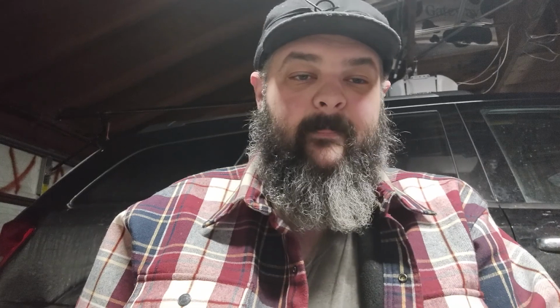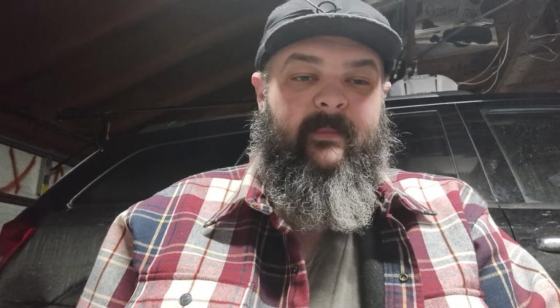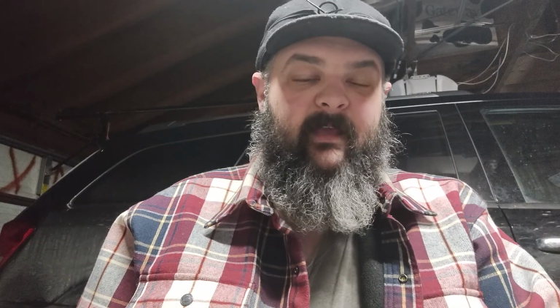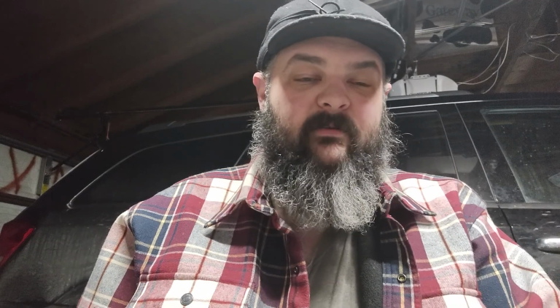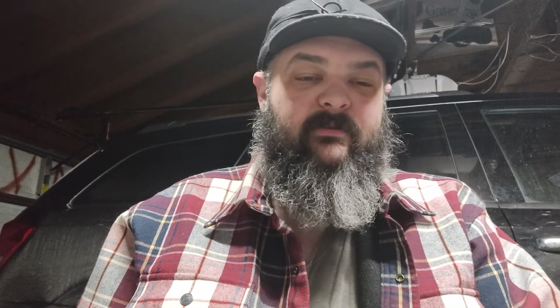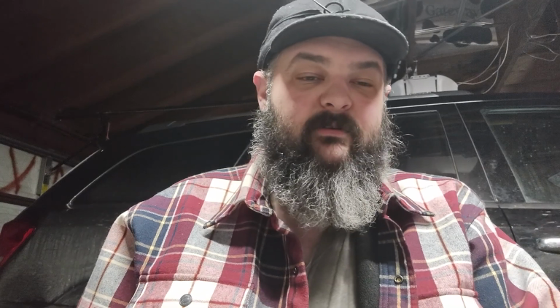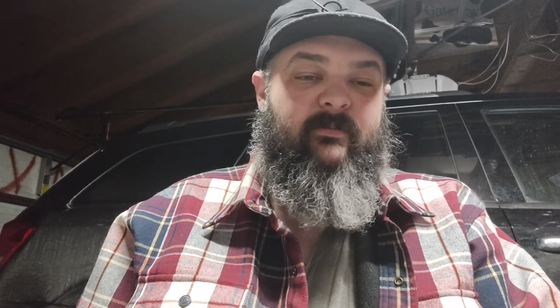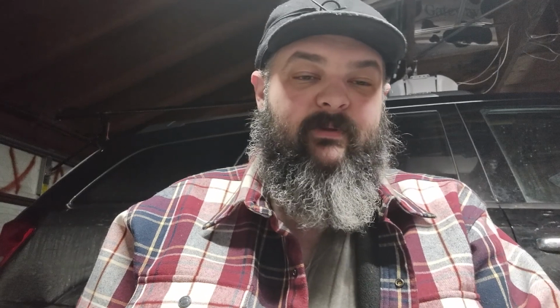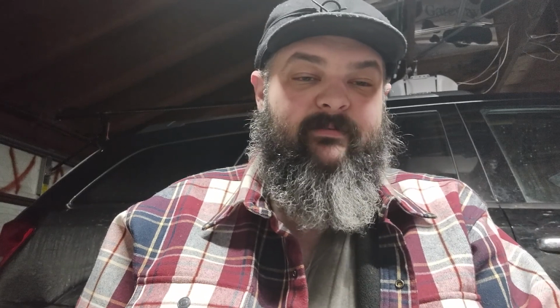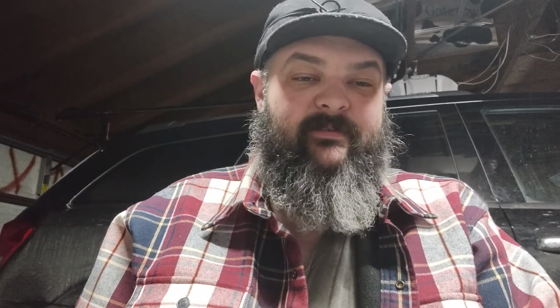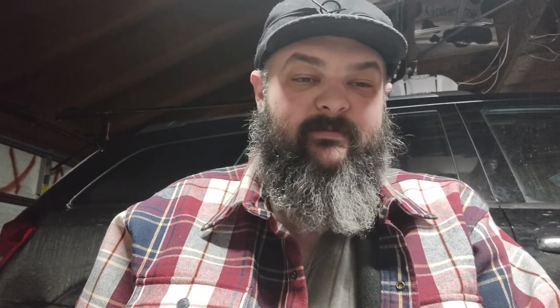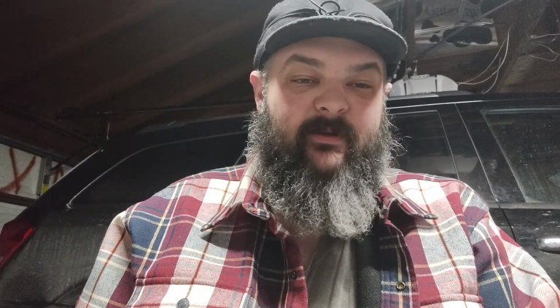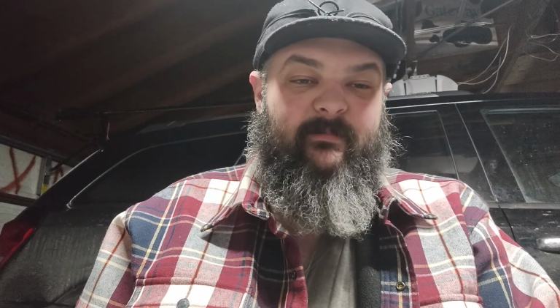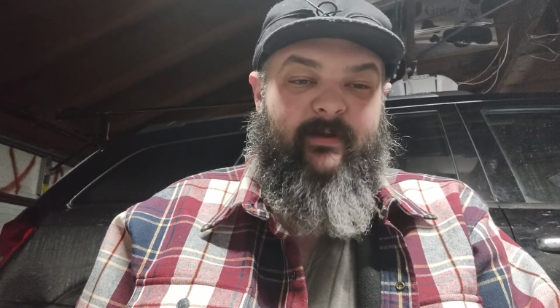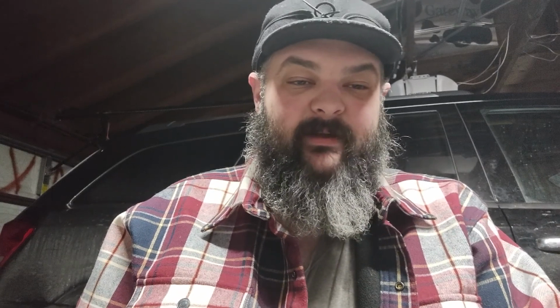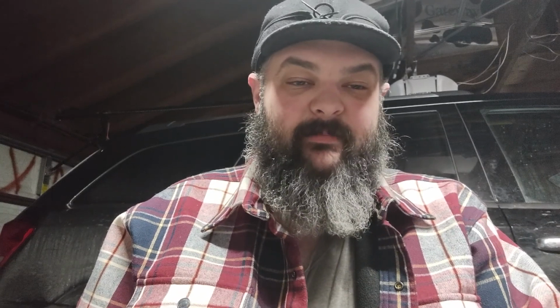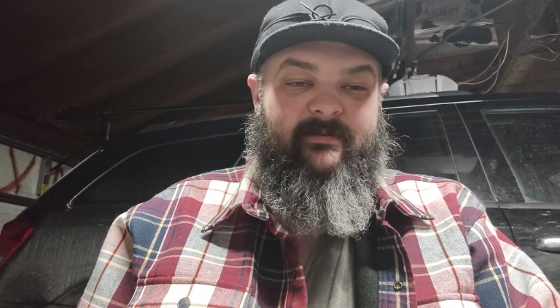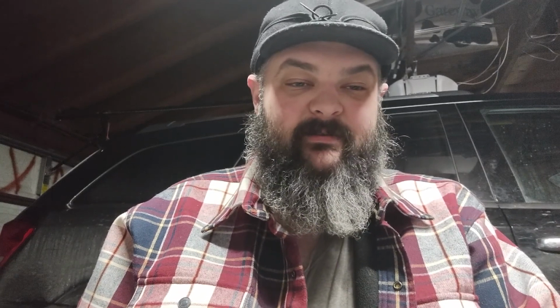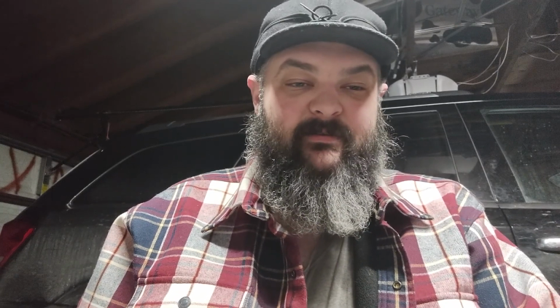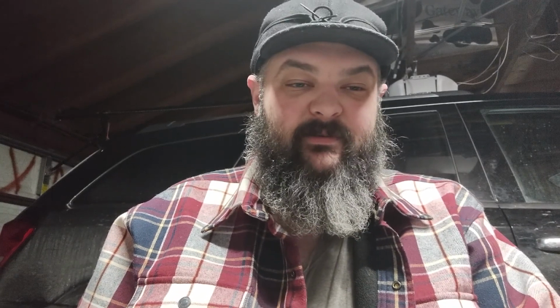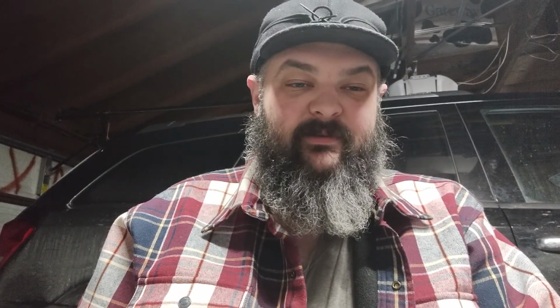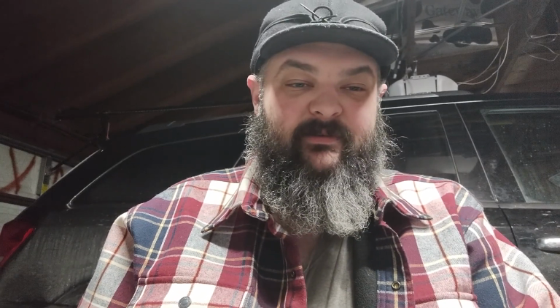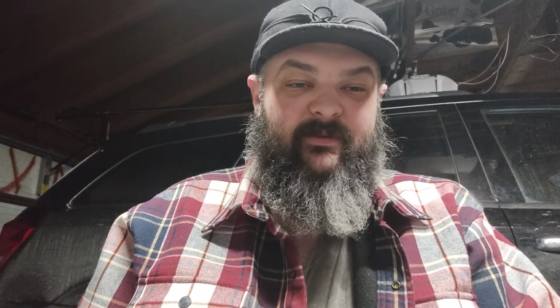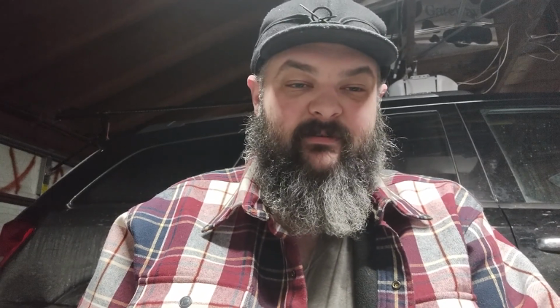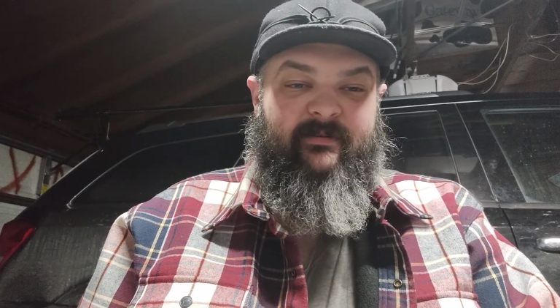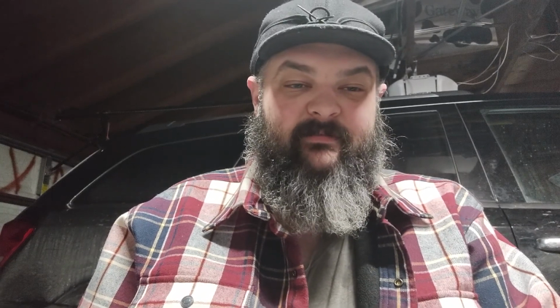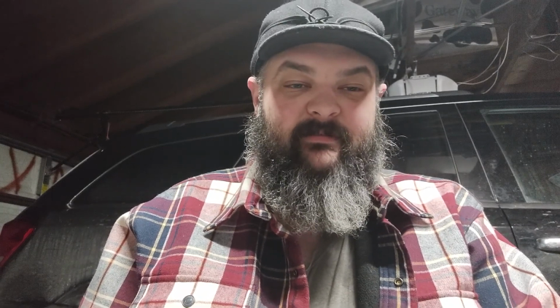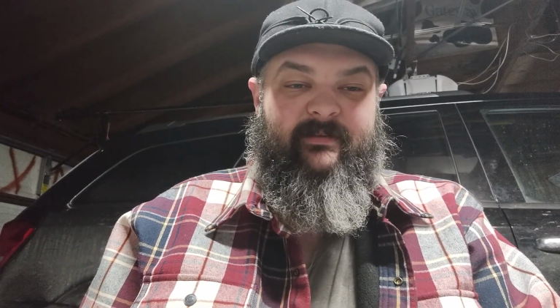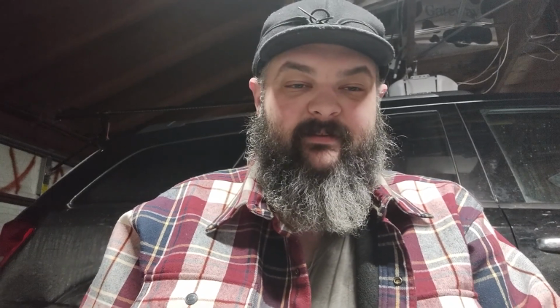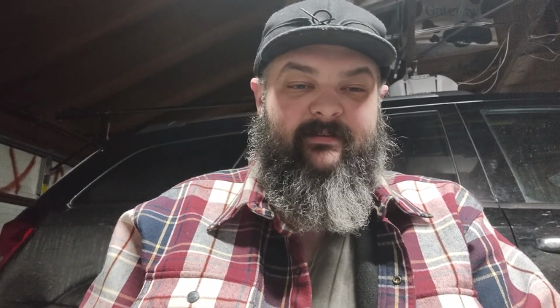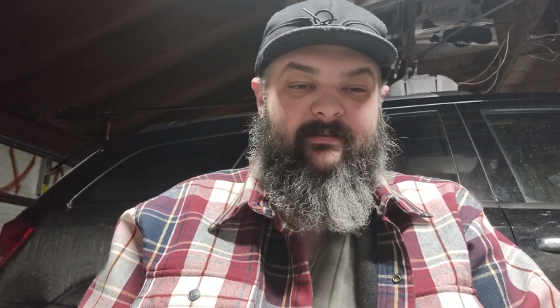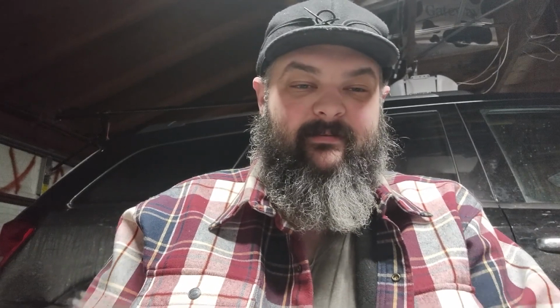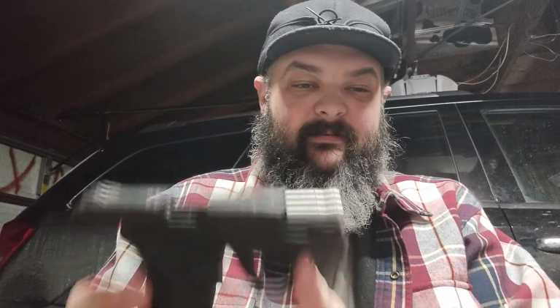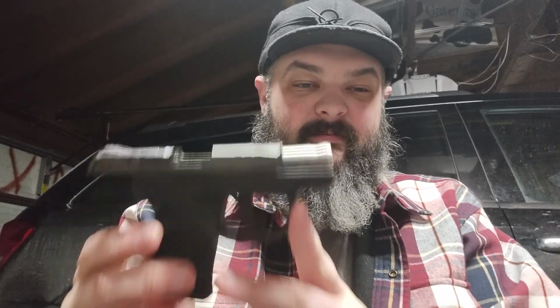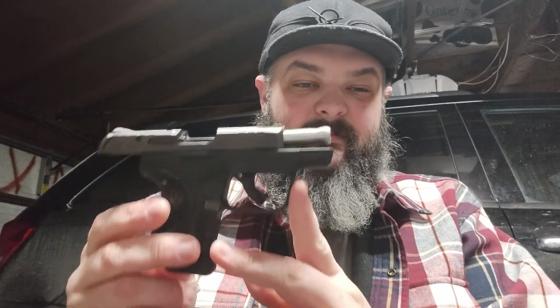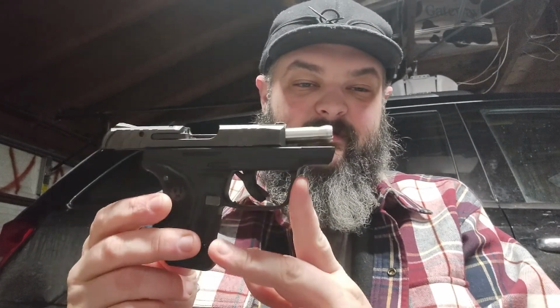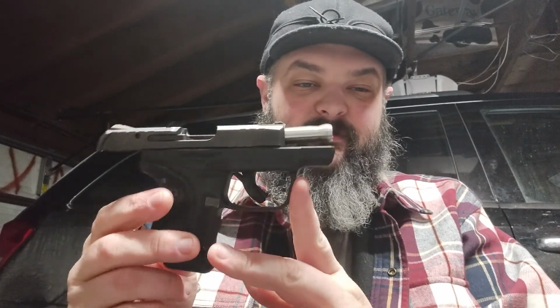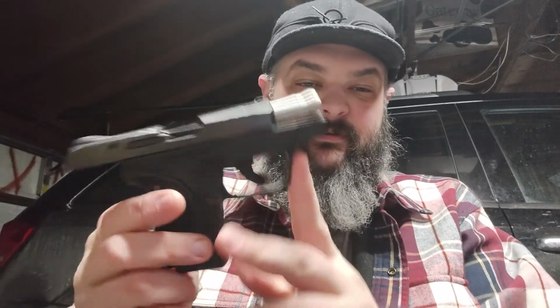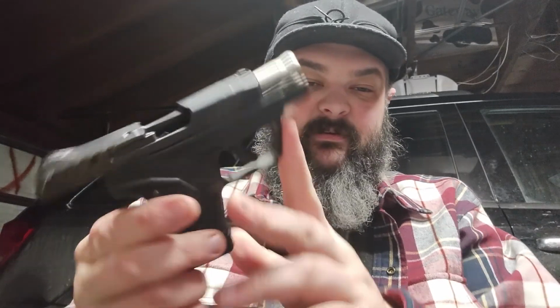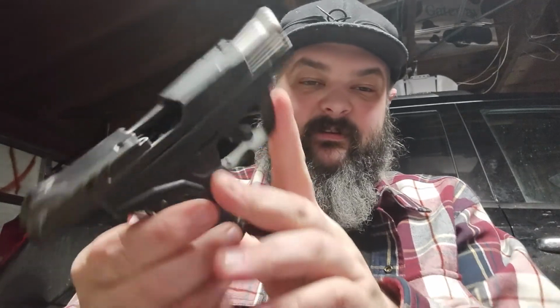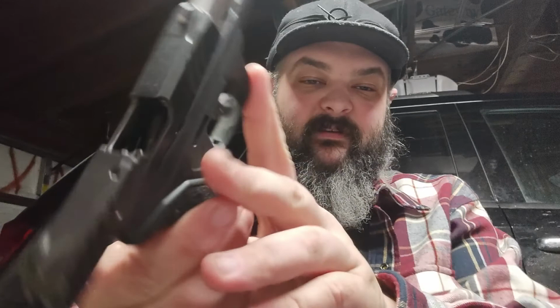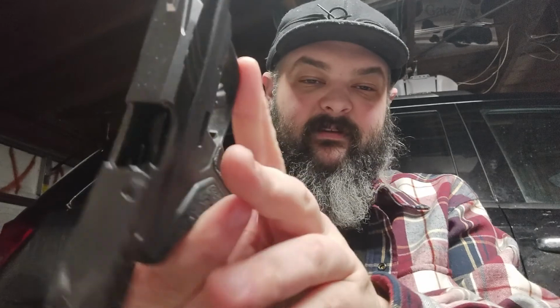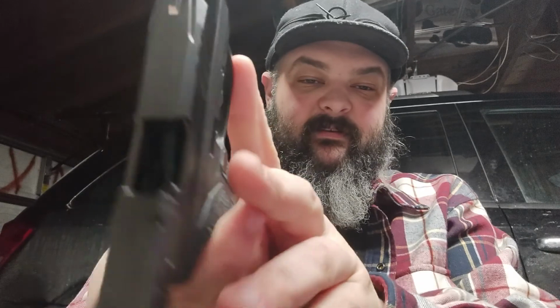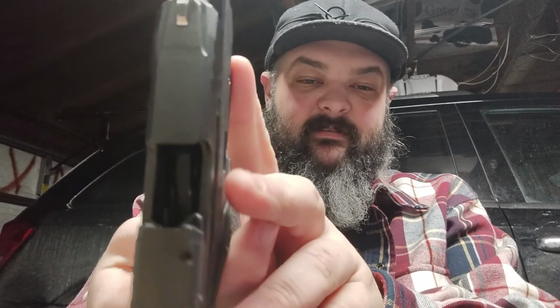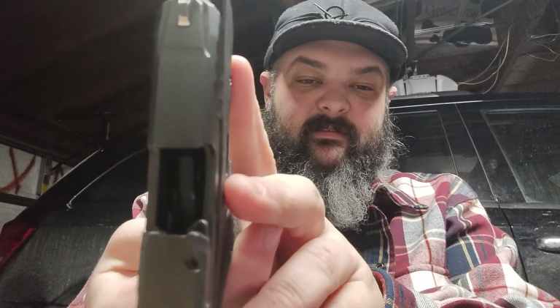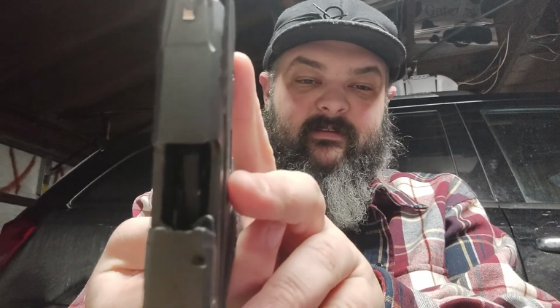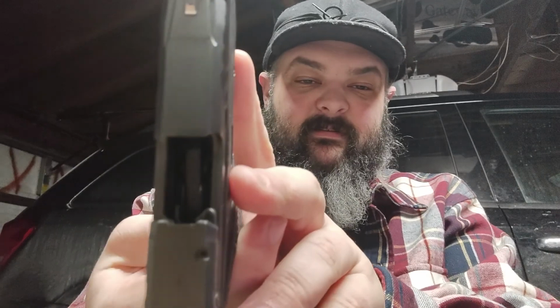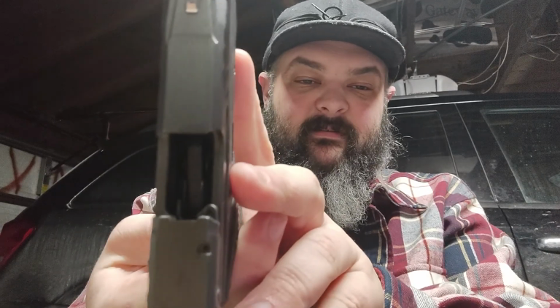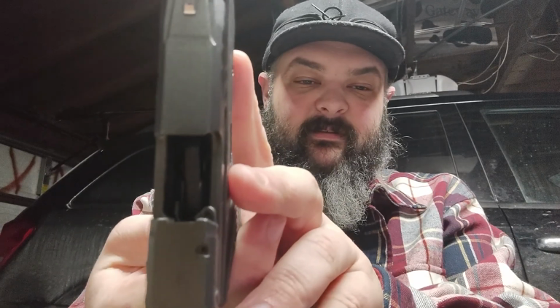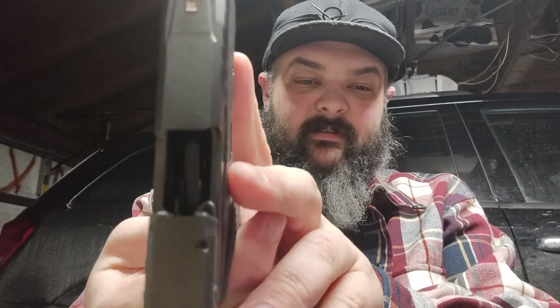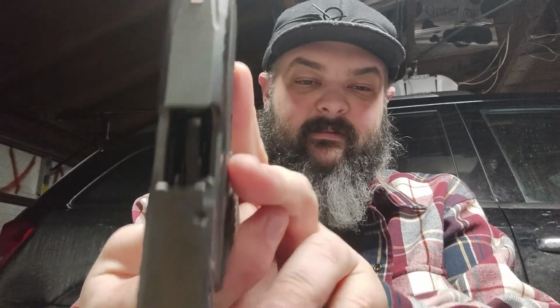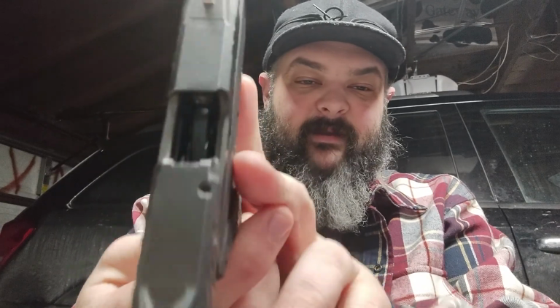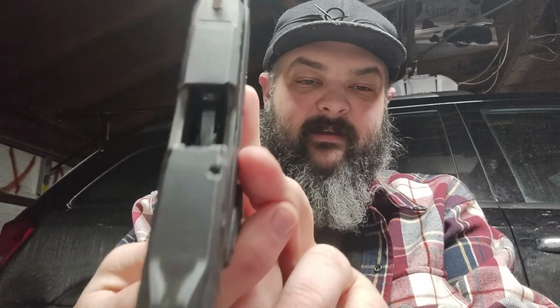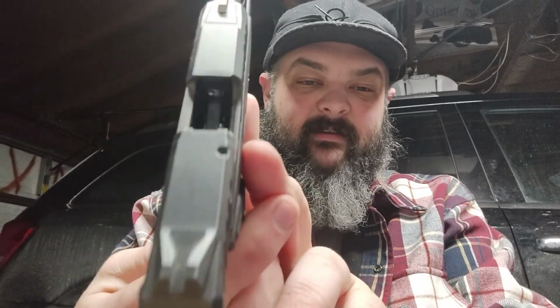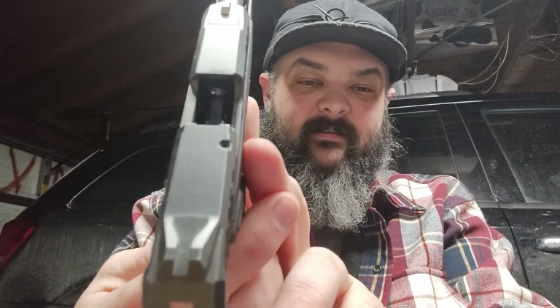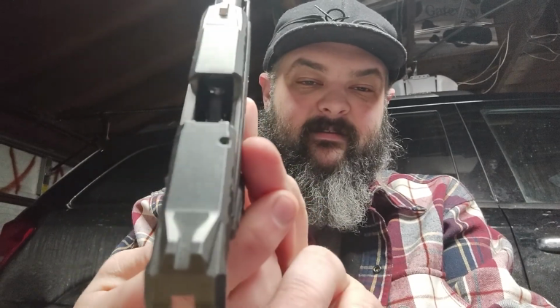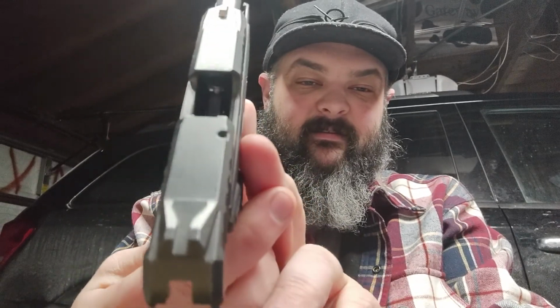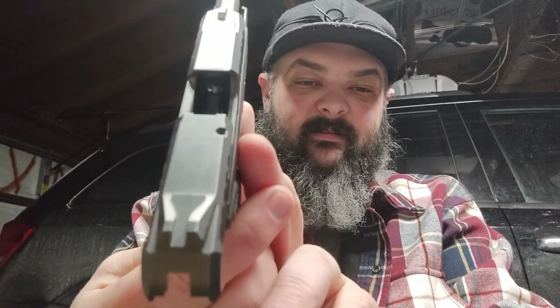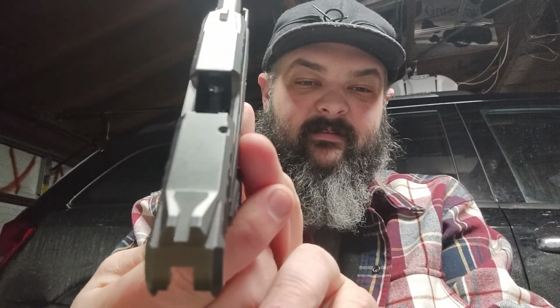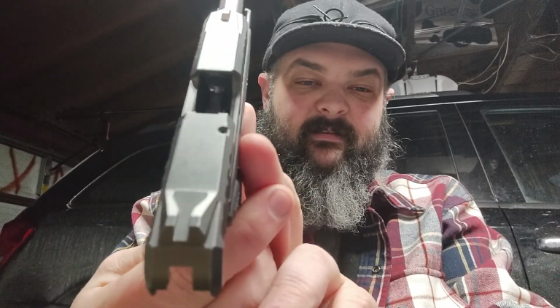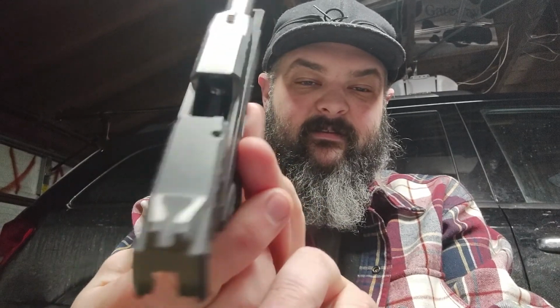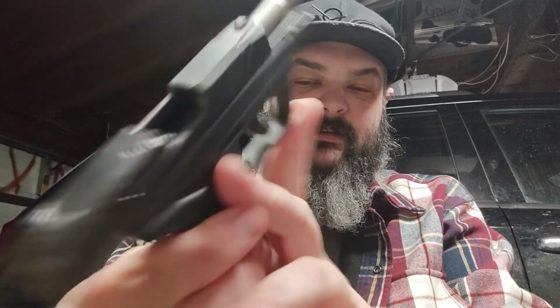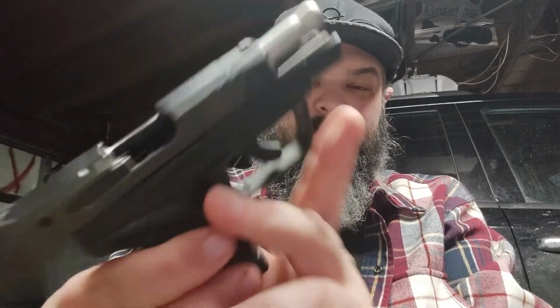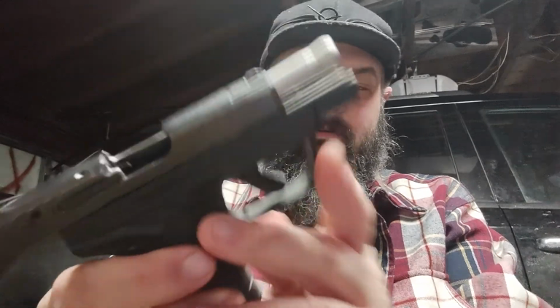Hey YouTube! We have a small pocket pistol, a .22 long rifle today. I'll show you that it's clear — this is the mag, nothing in the chamber.